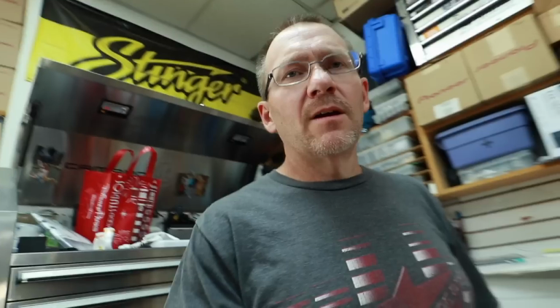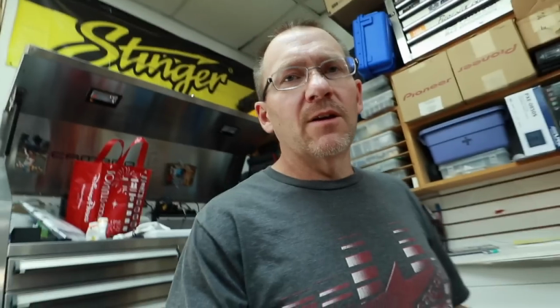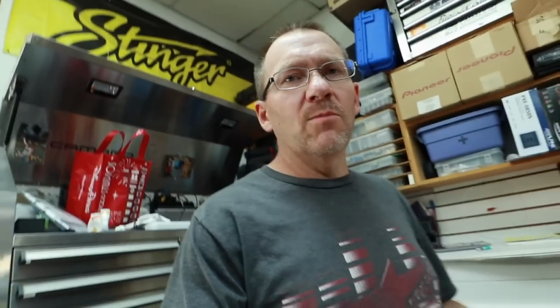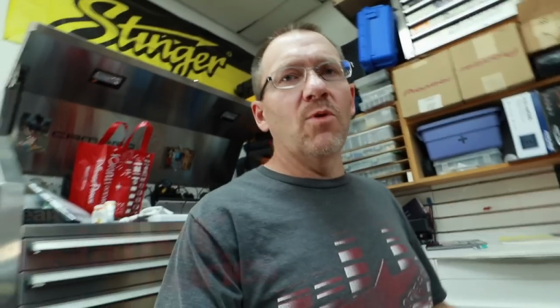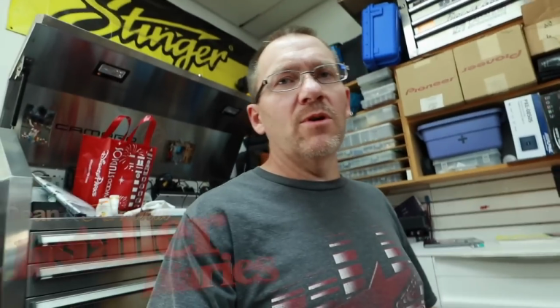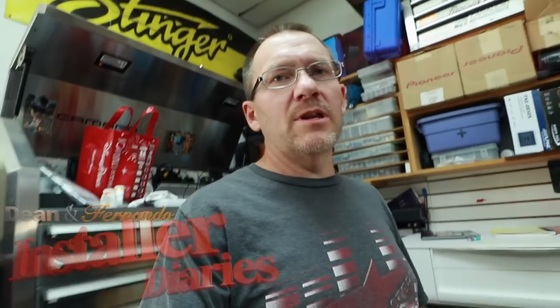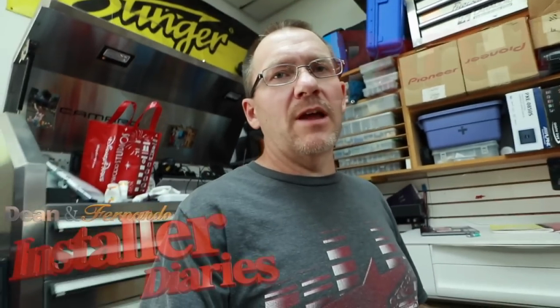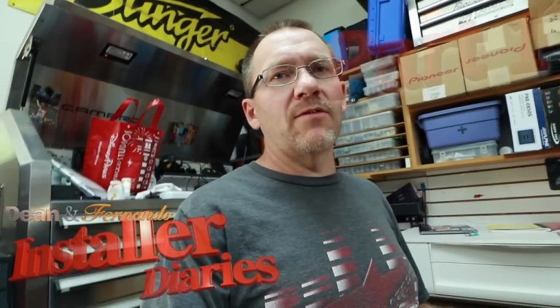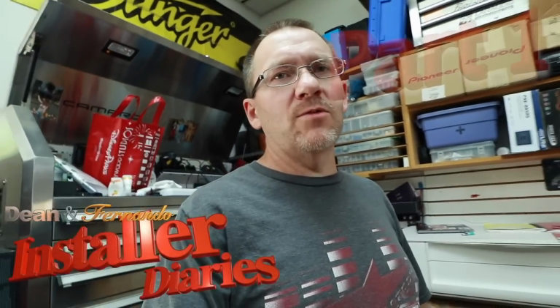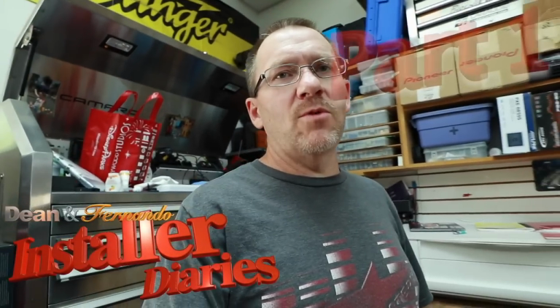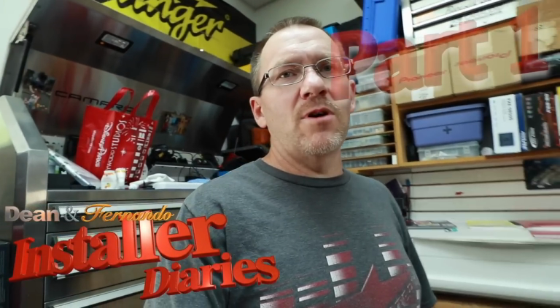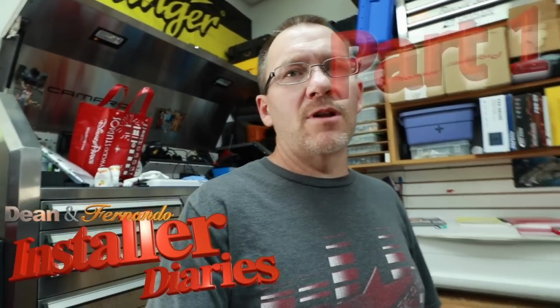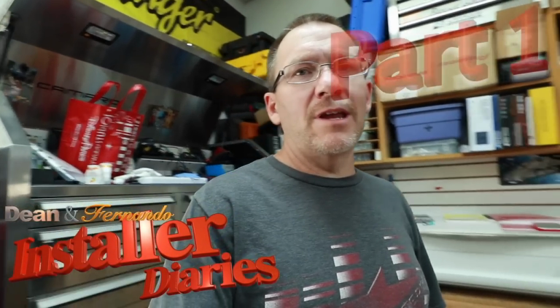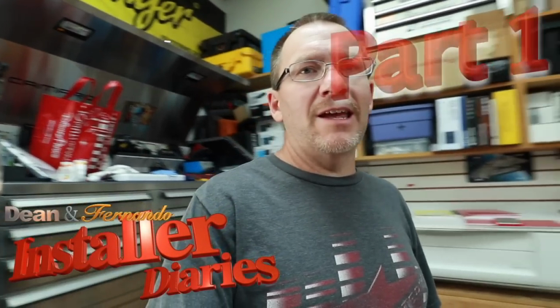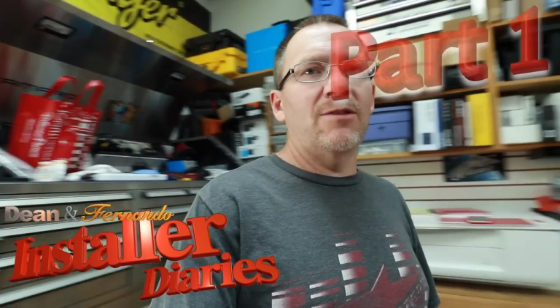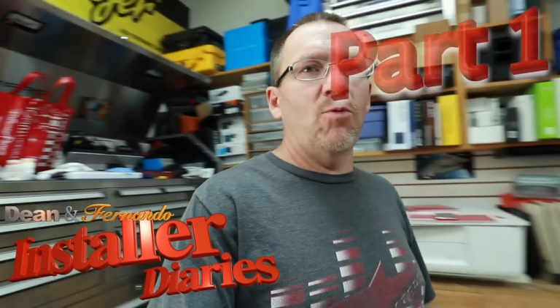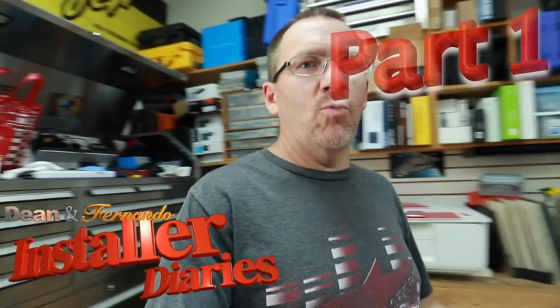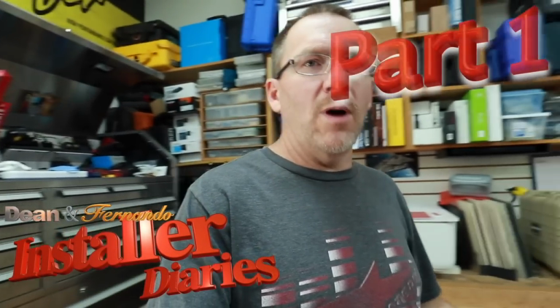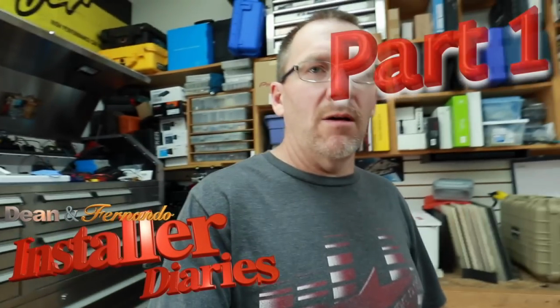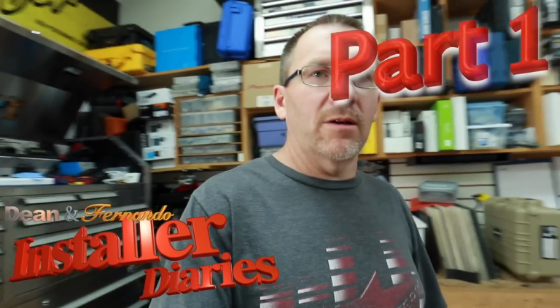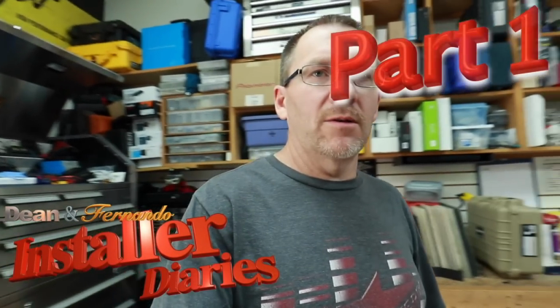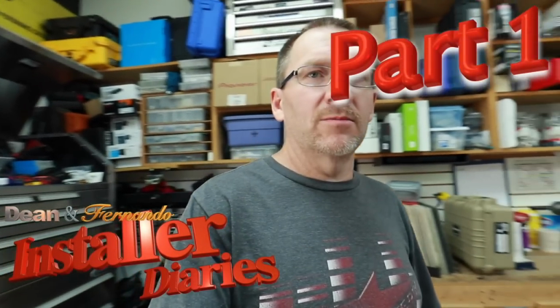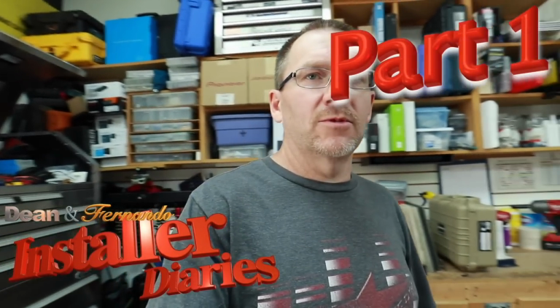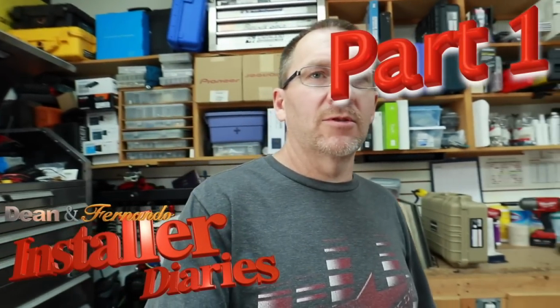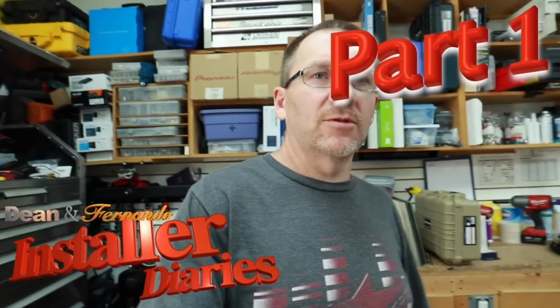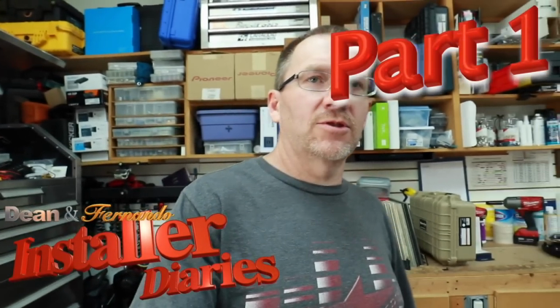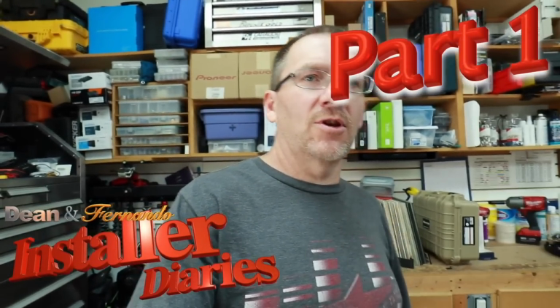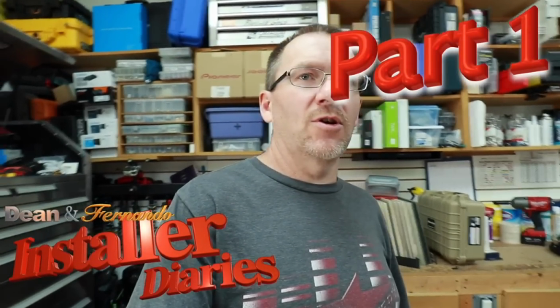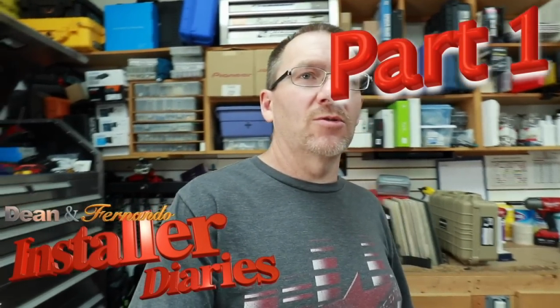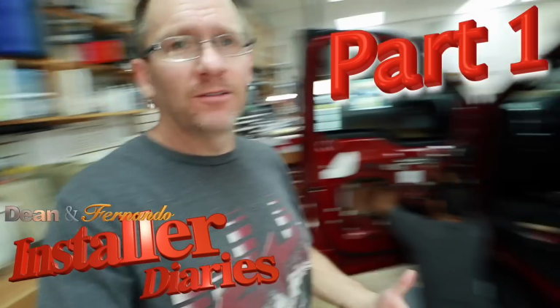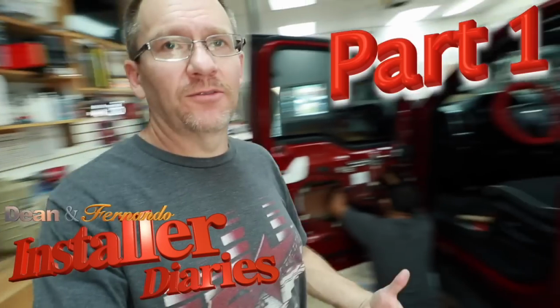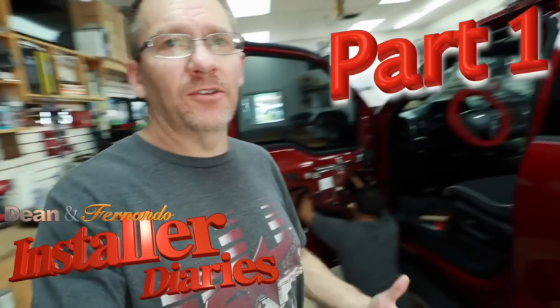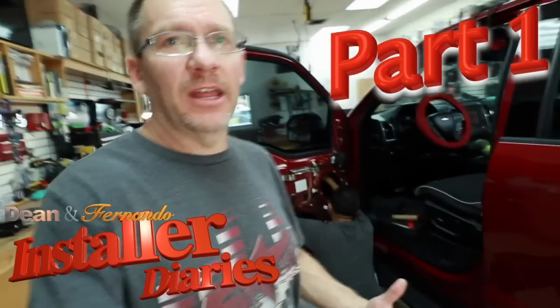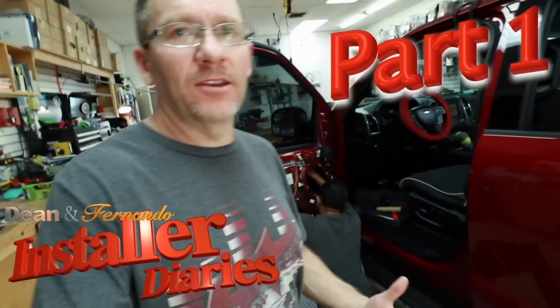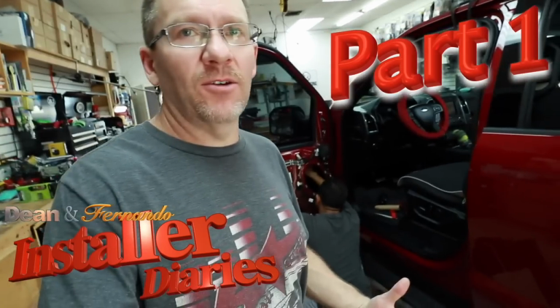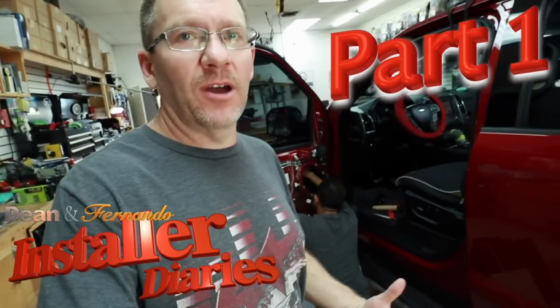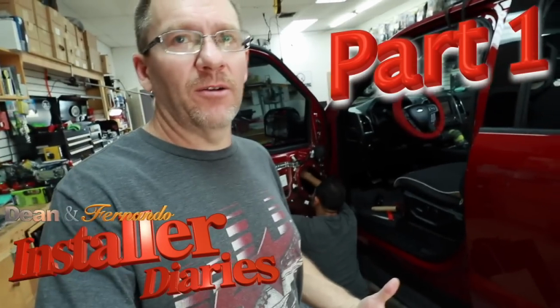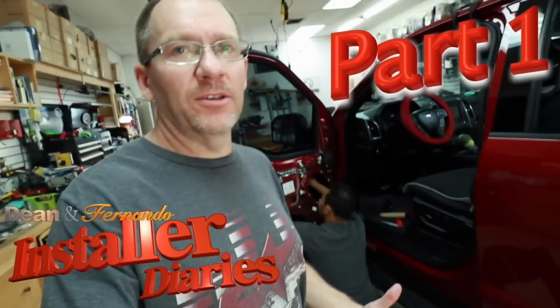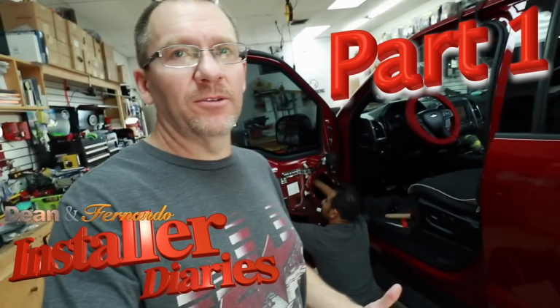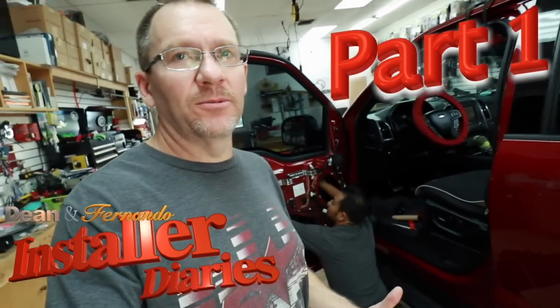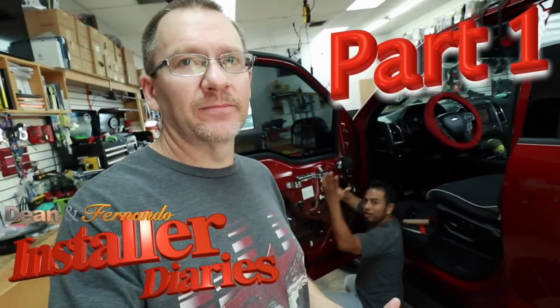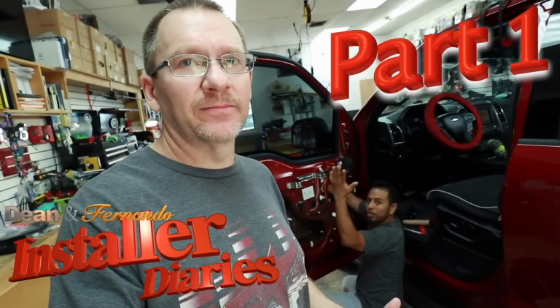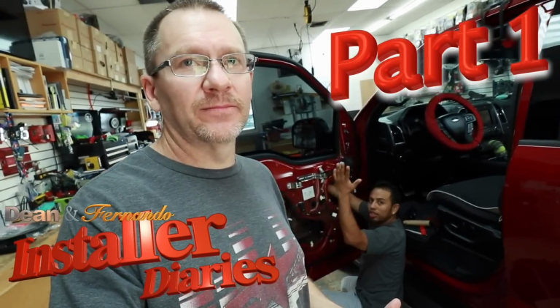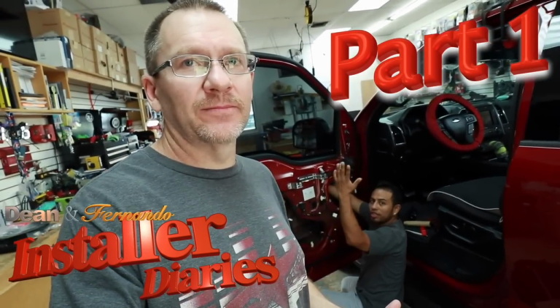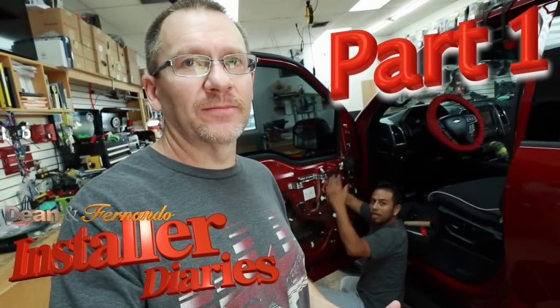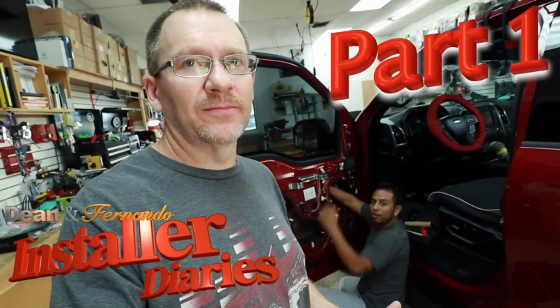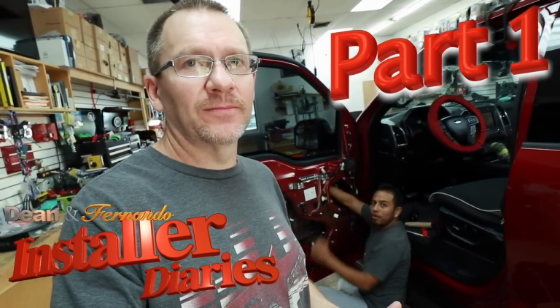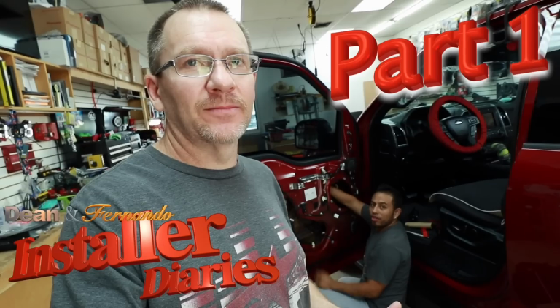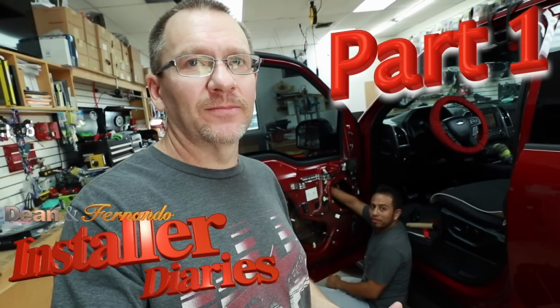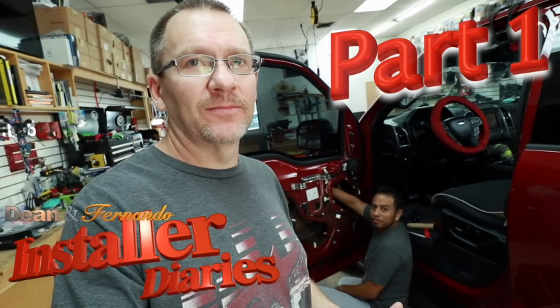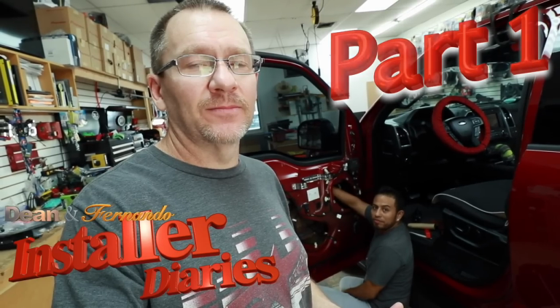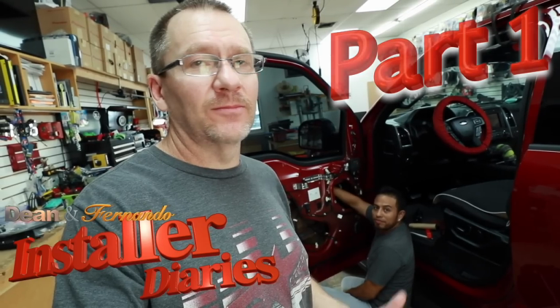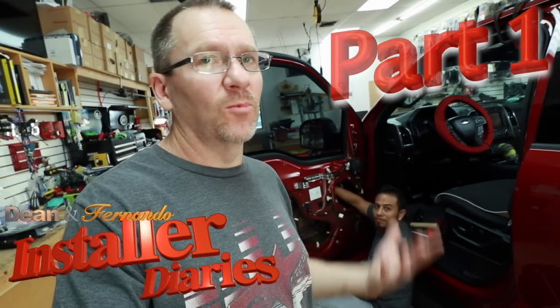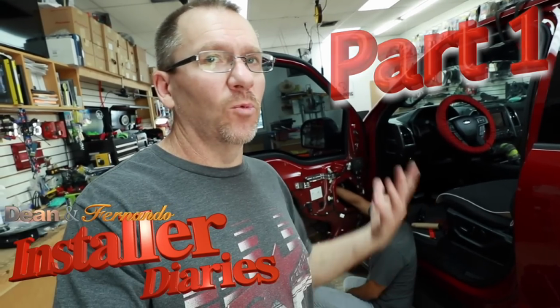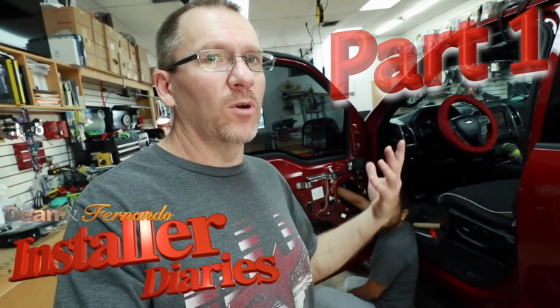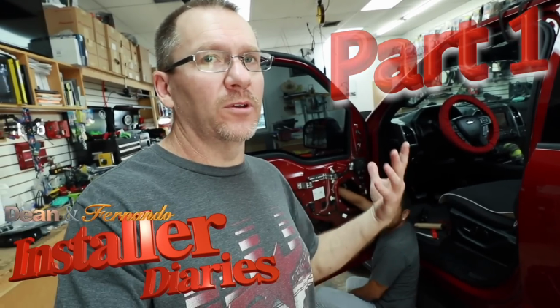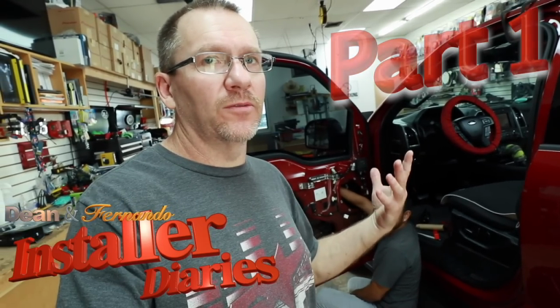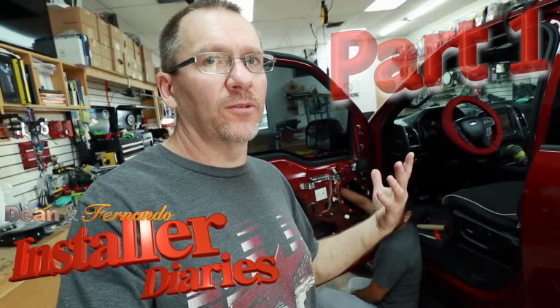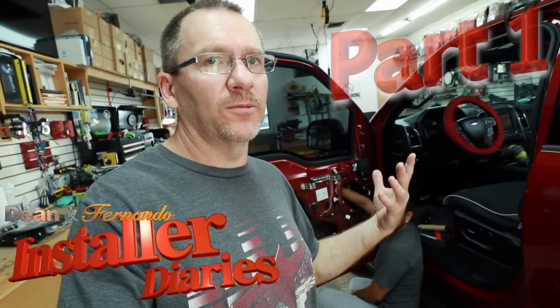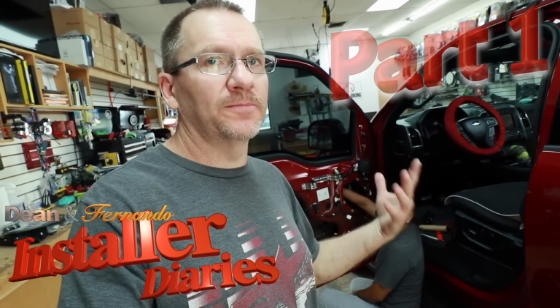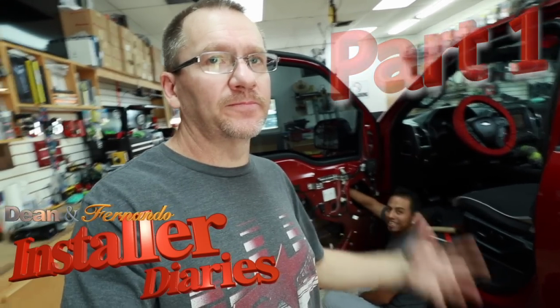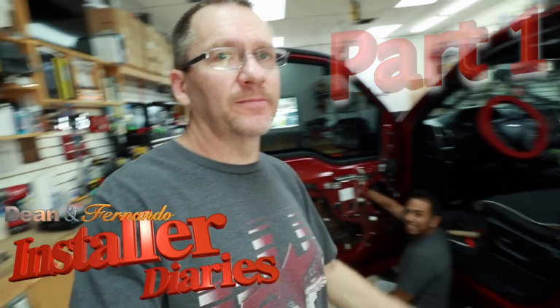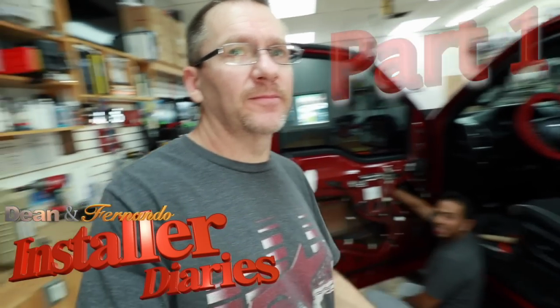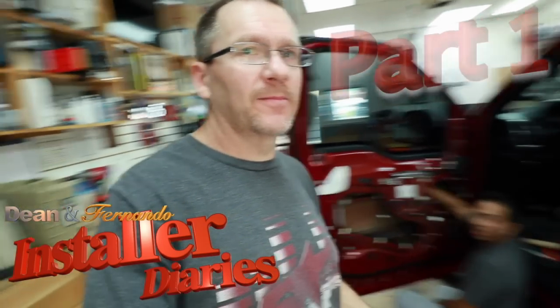Good morning everyone and welcome to the show. Fernando, how are you? Good, how are you? Wonderful. There you go.